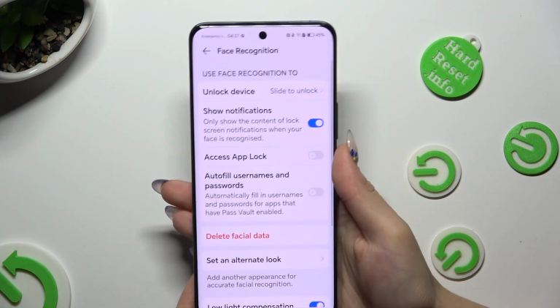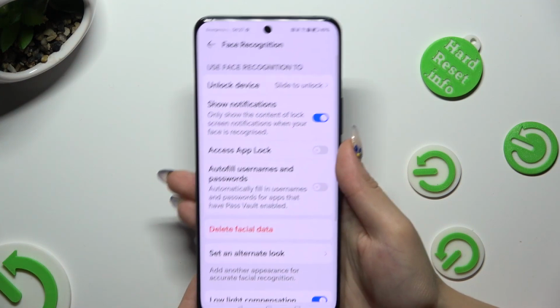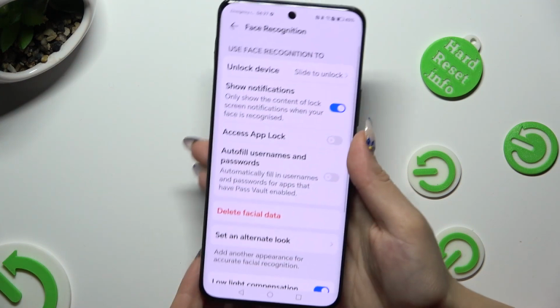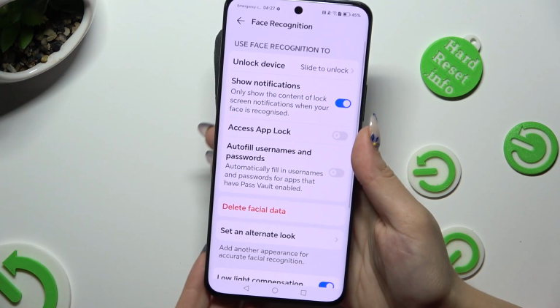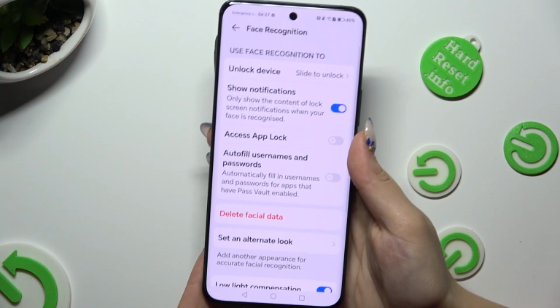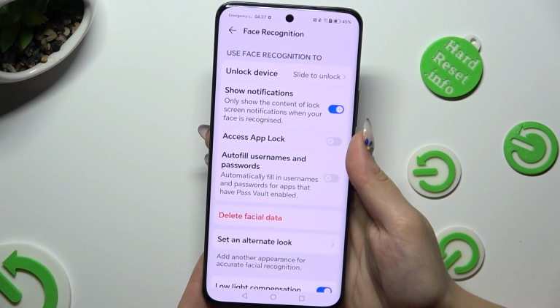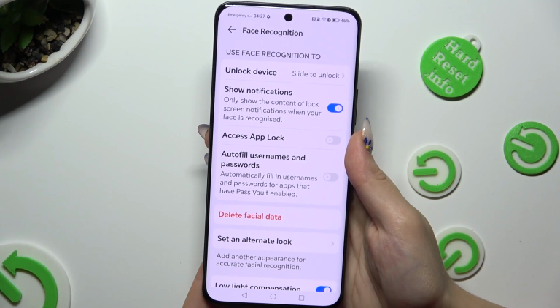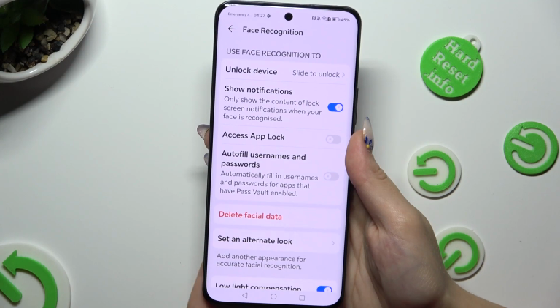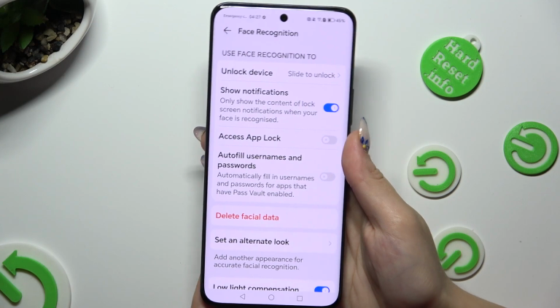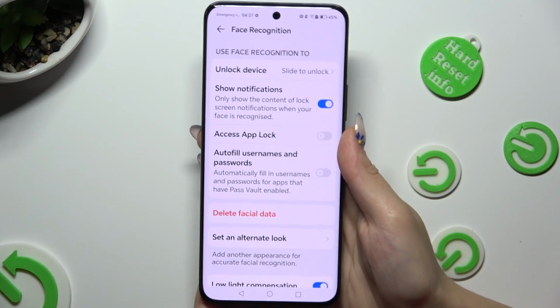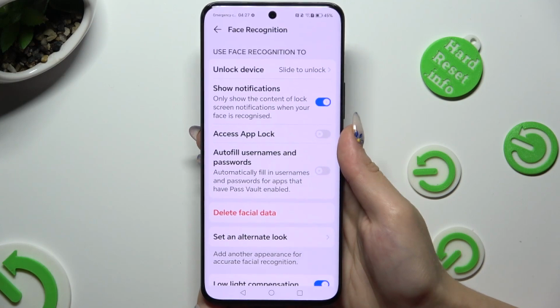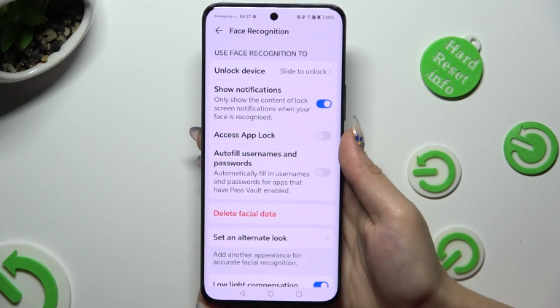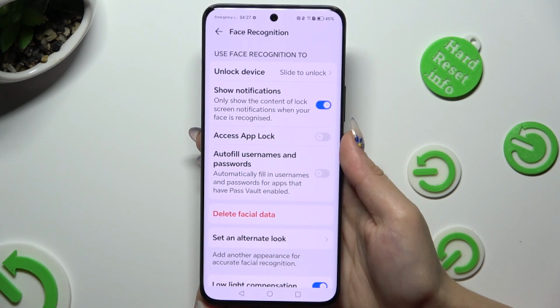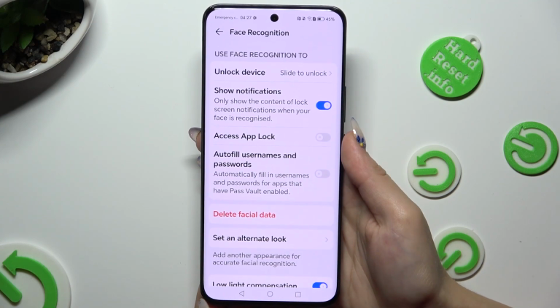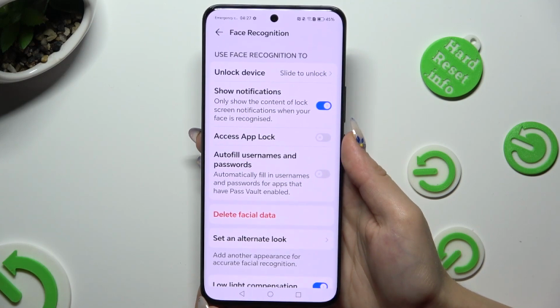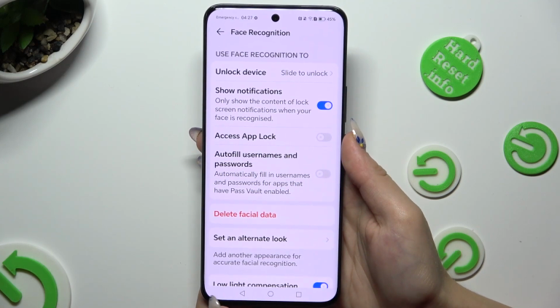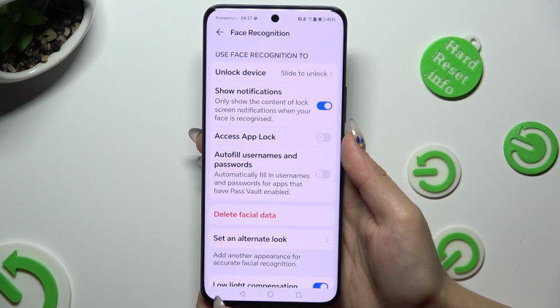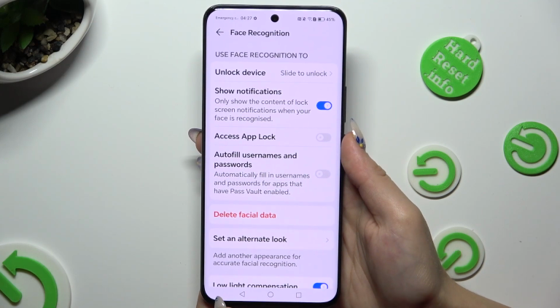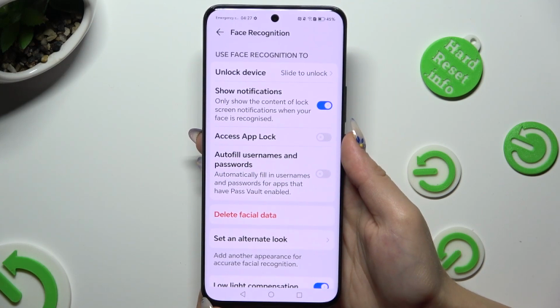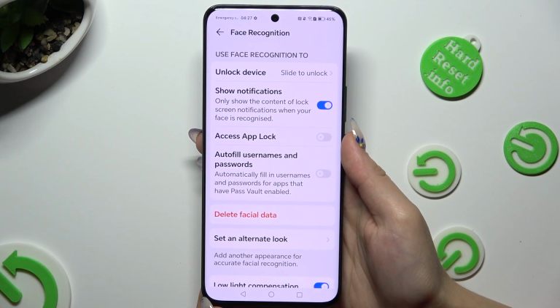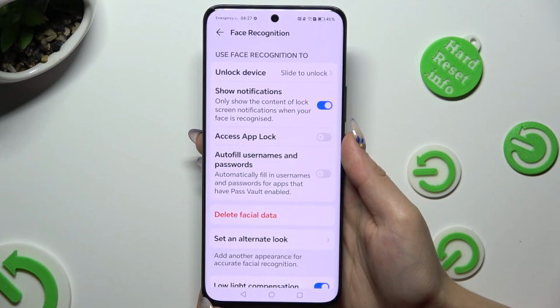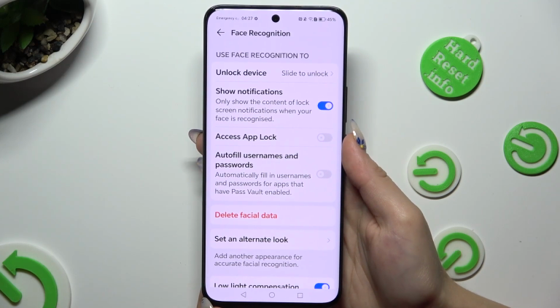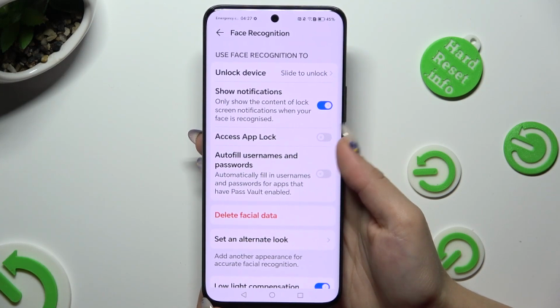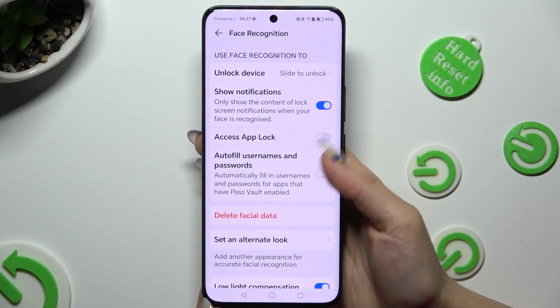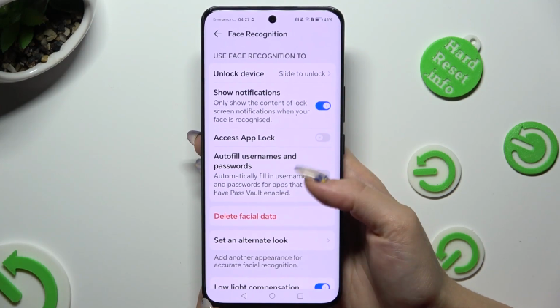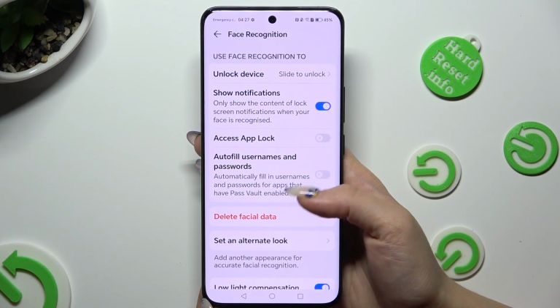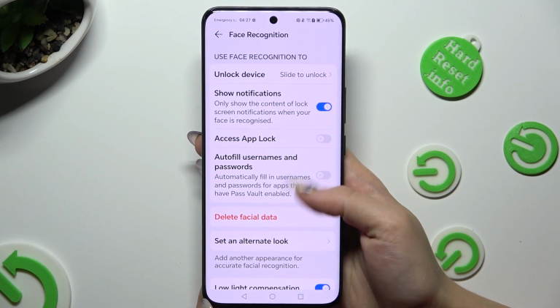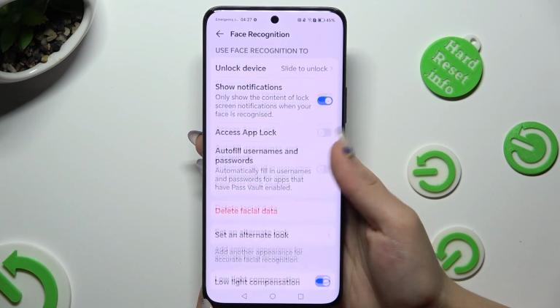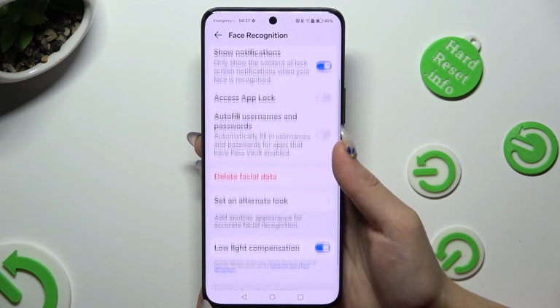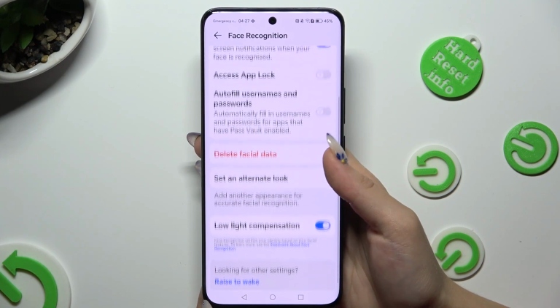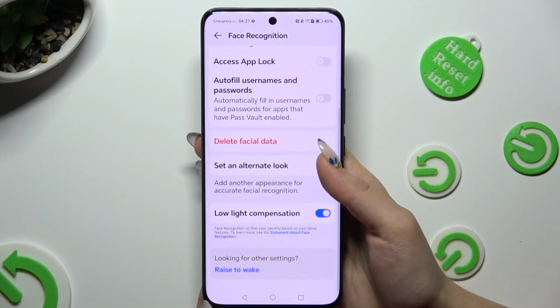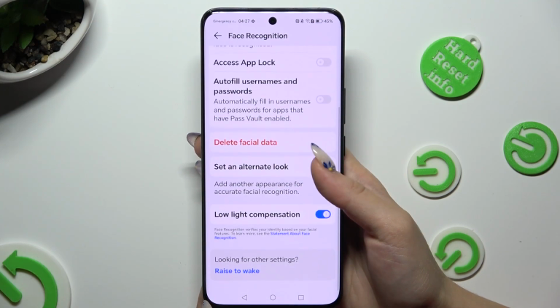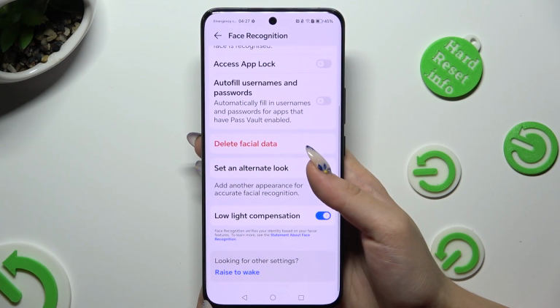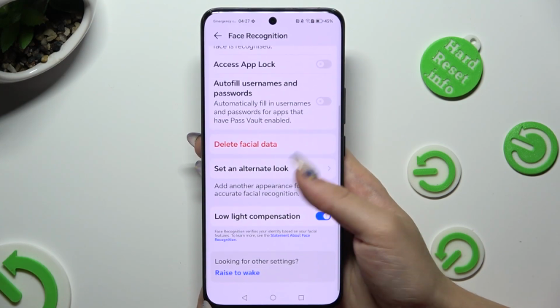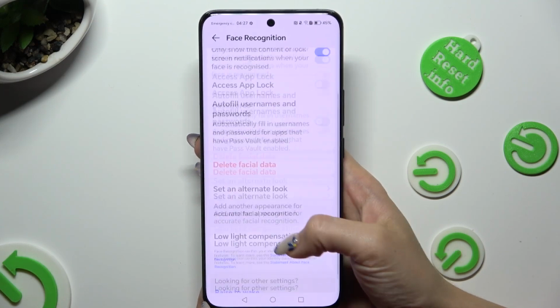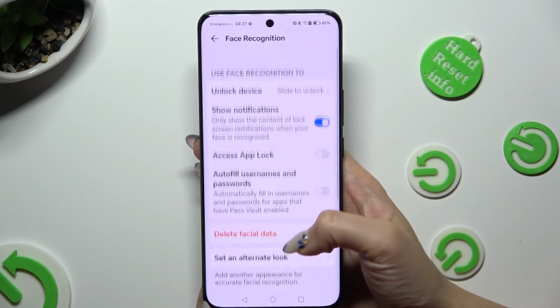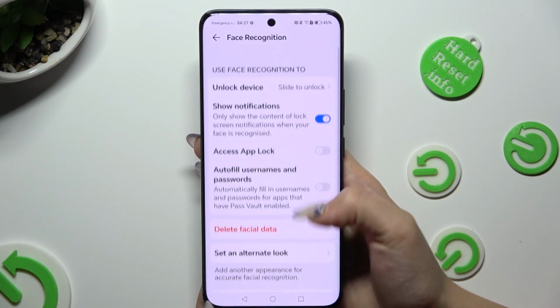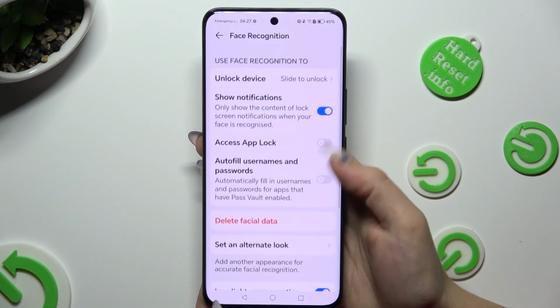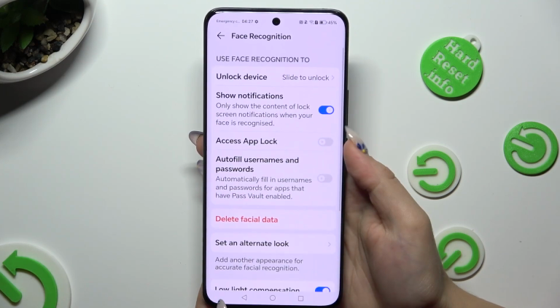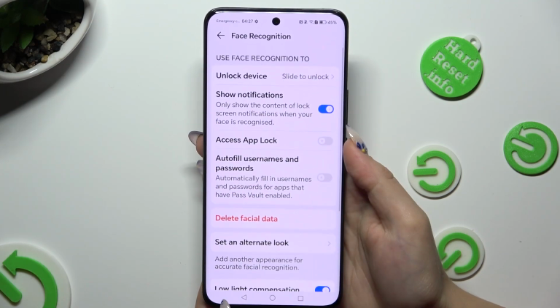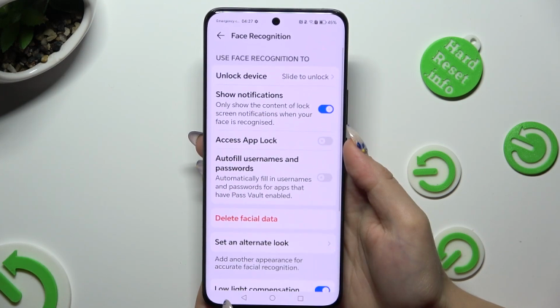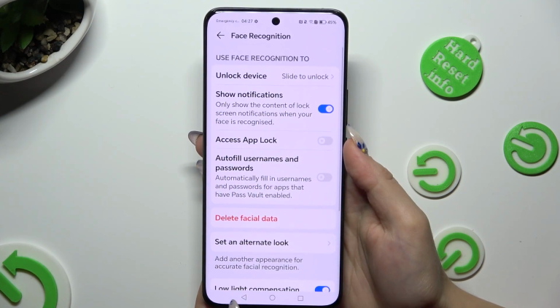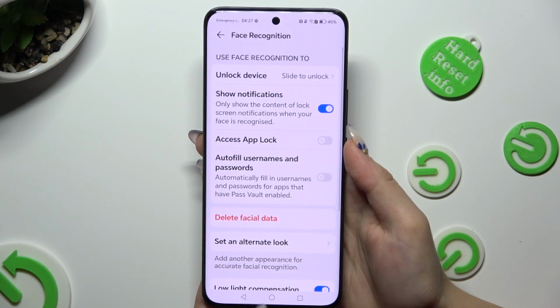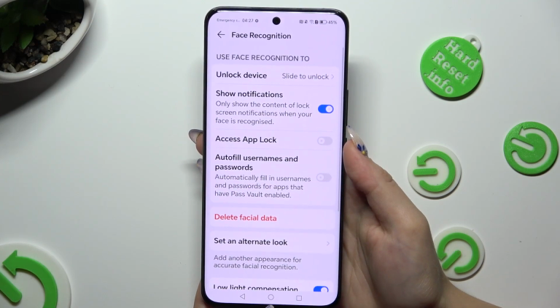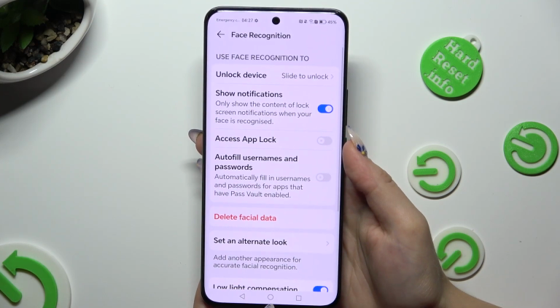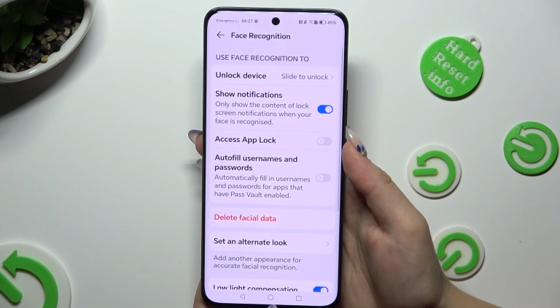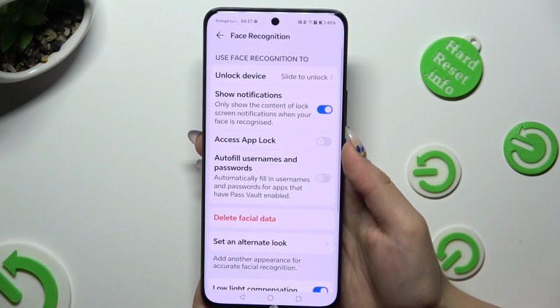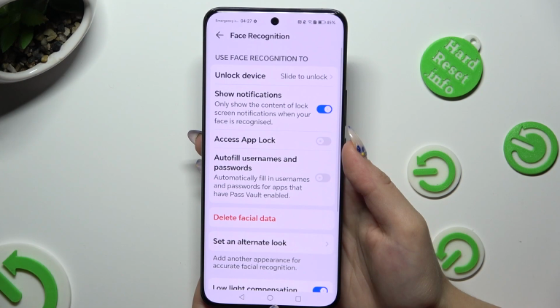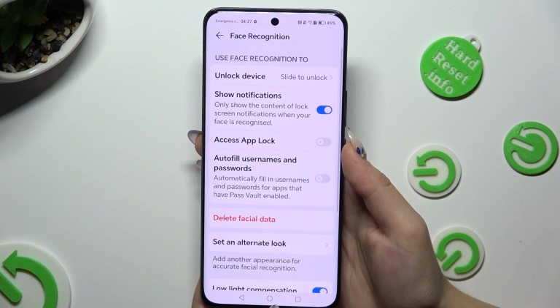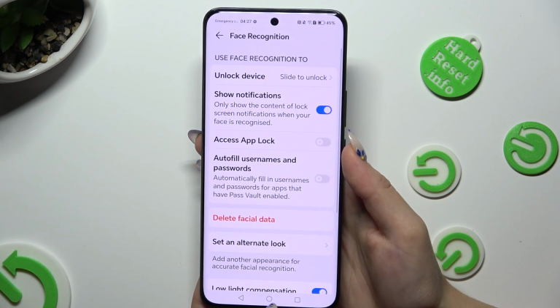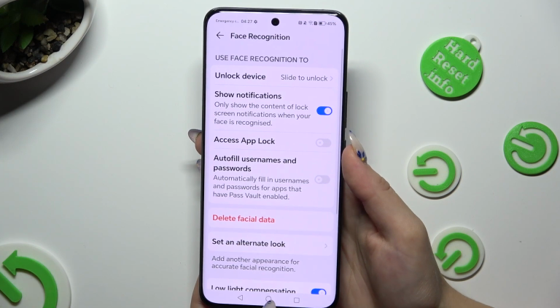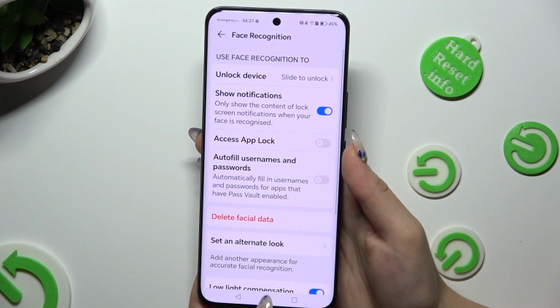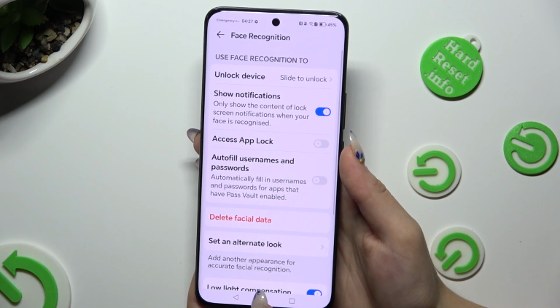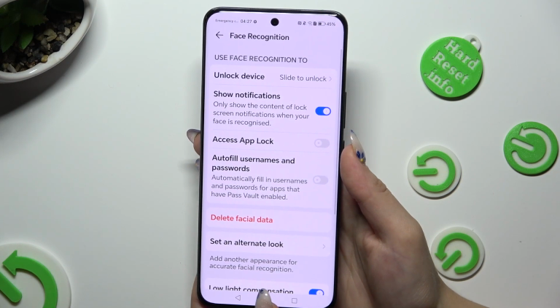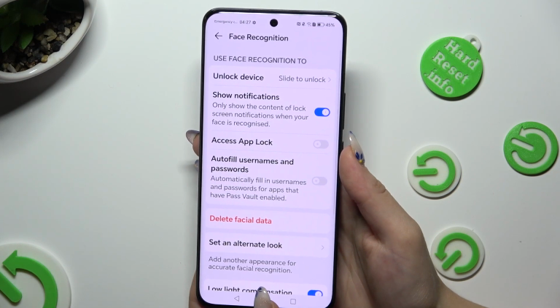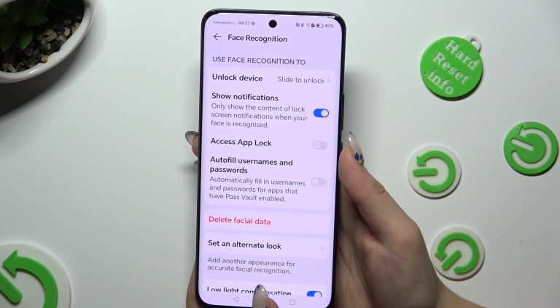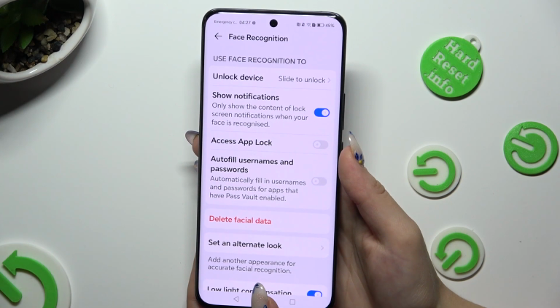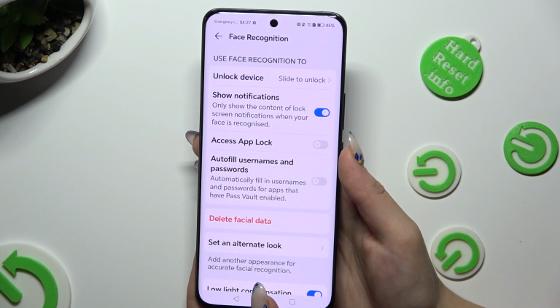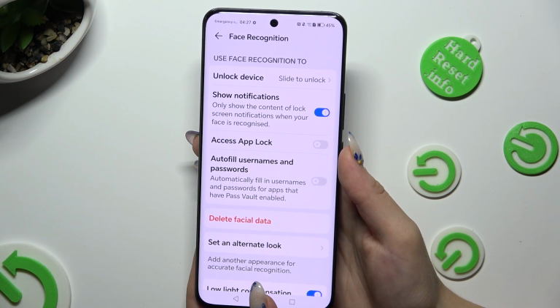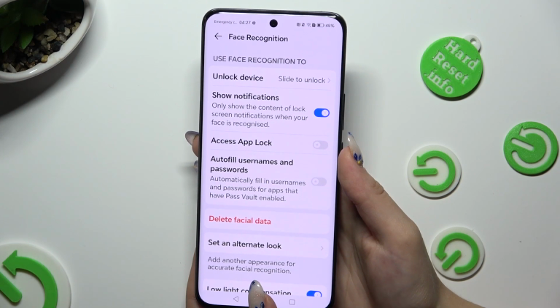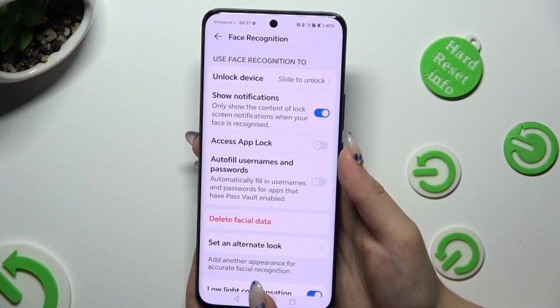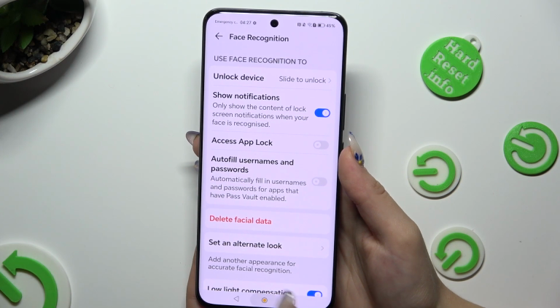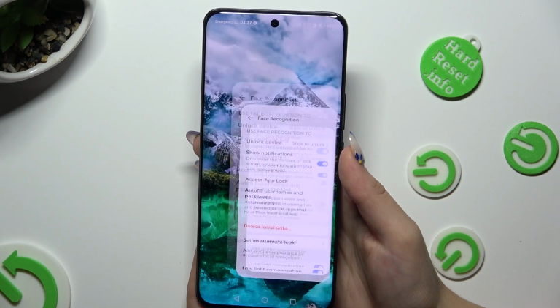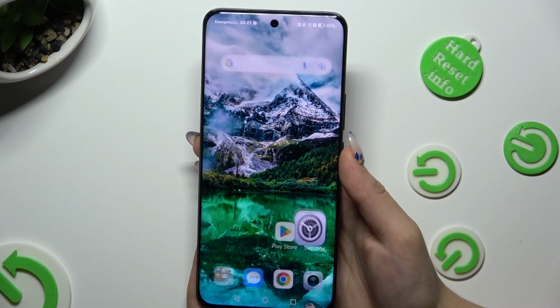Now you can adjust all of those options however you want to. When you're ready, click on the Home button.